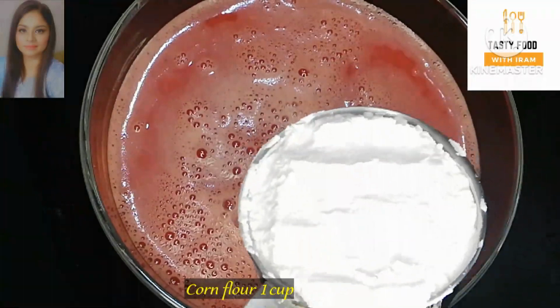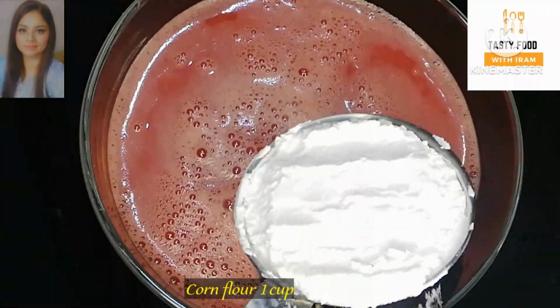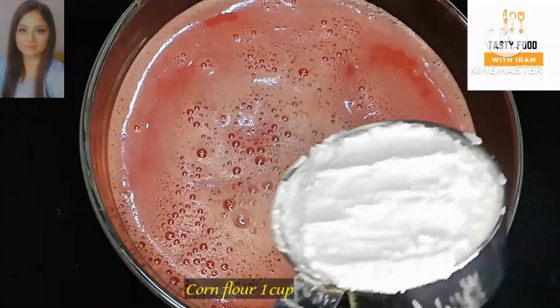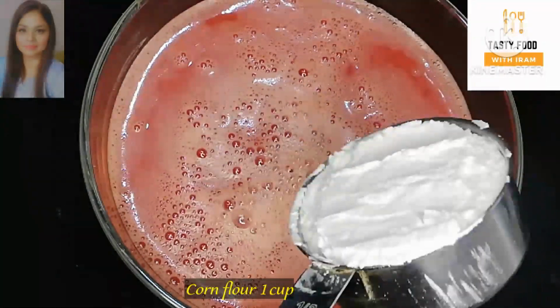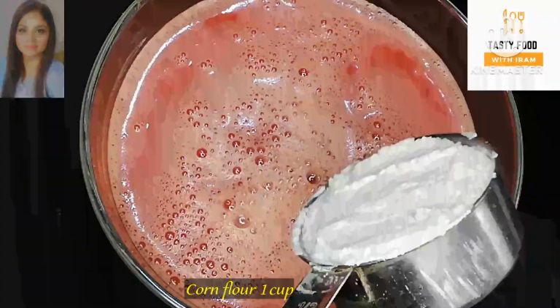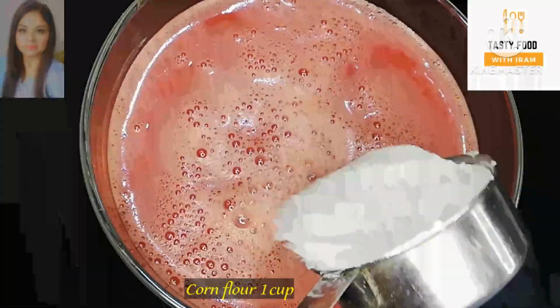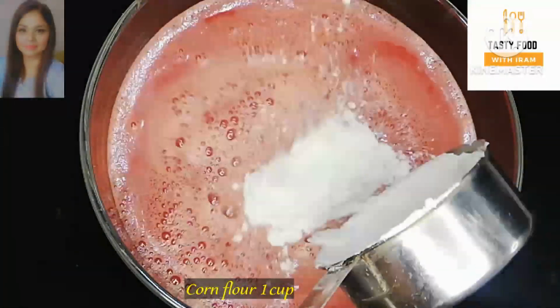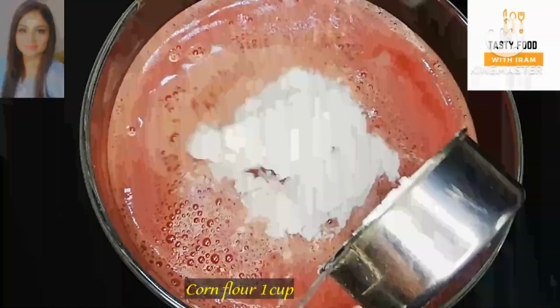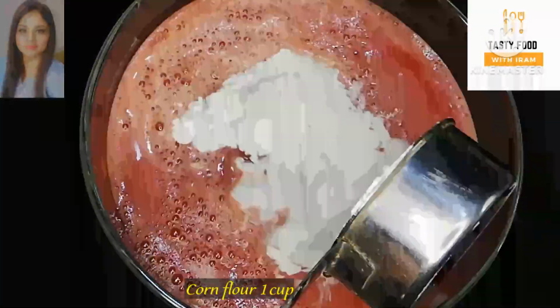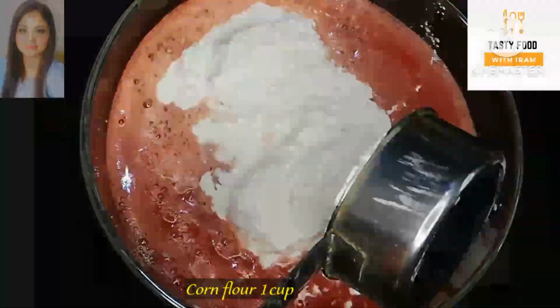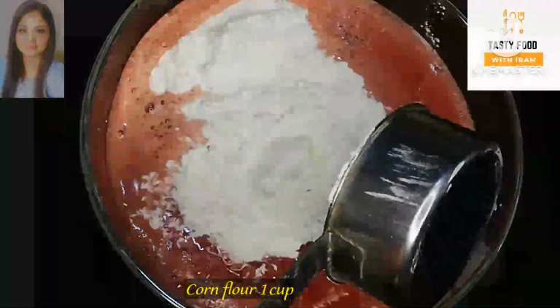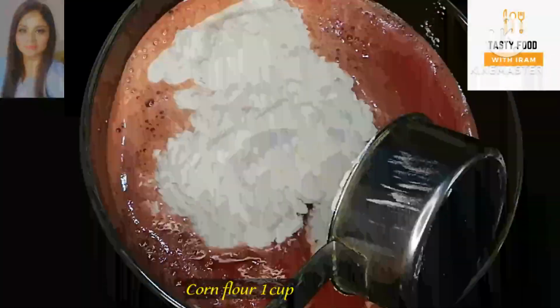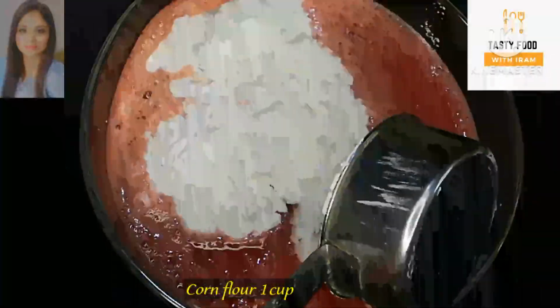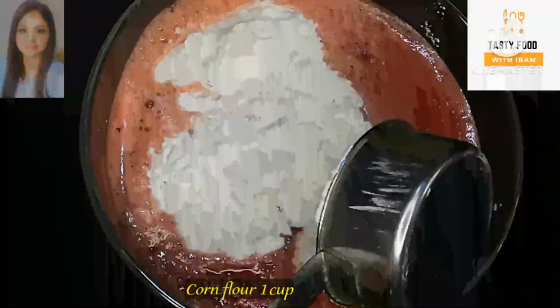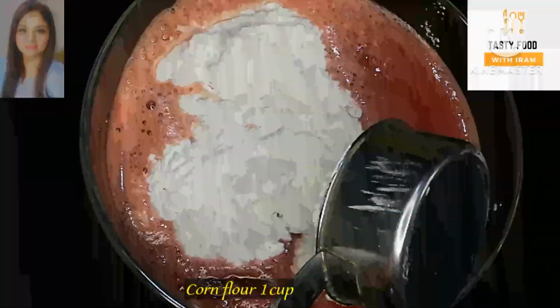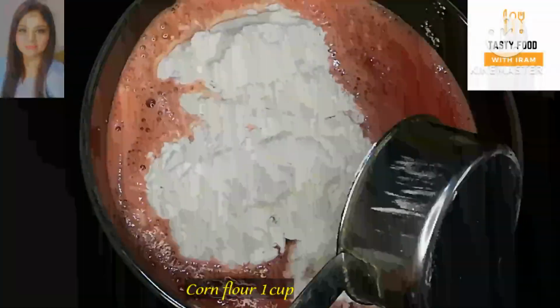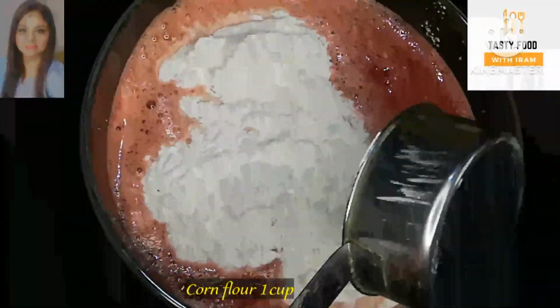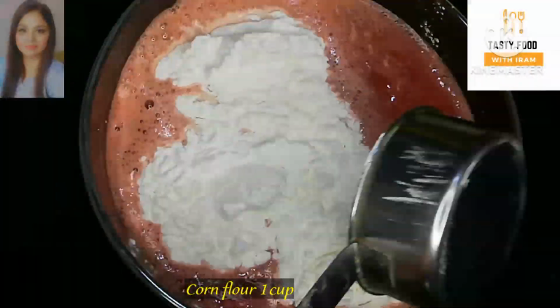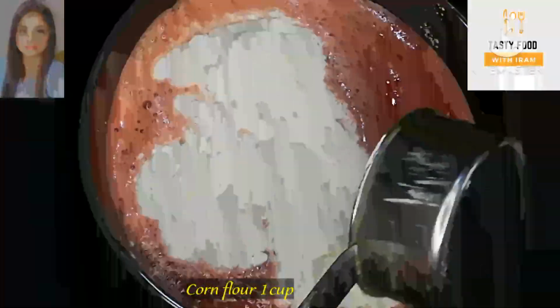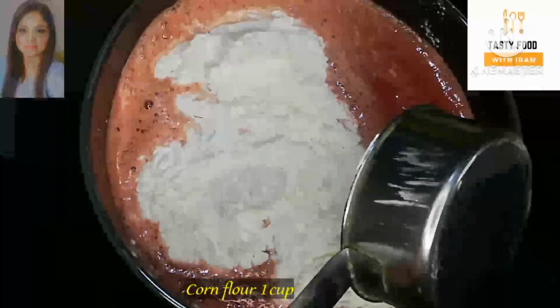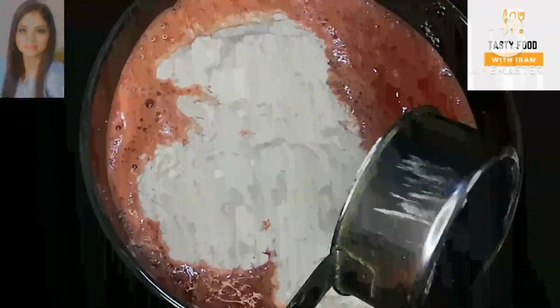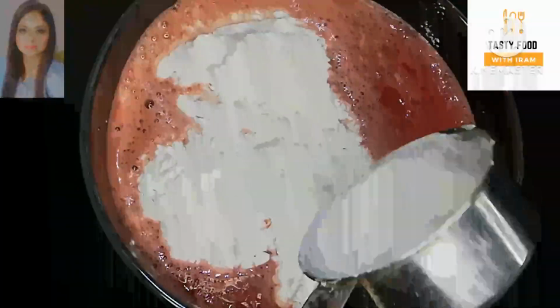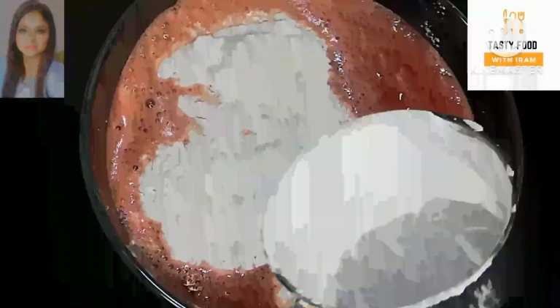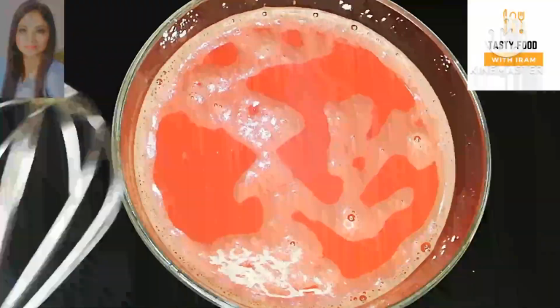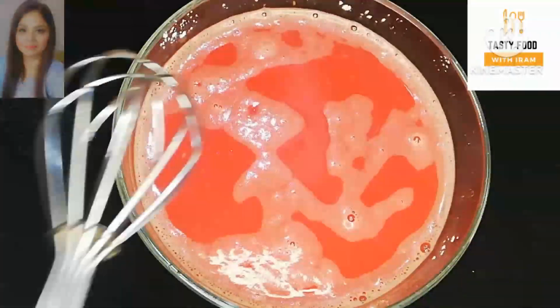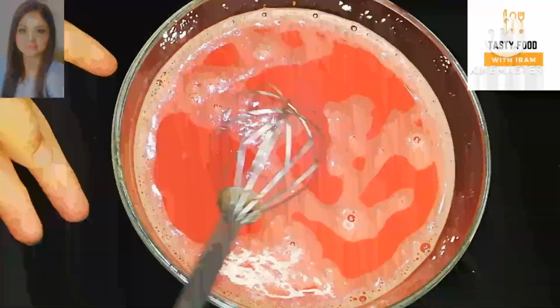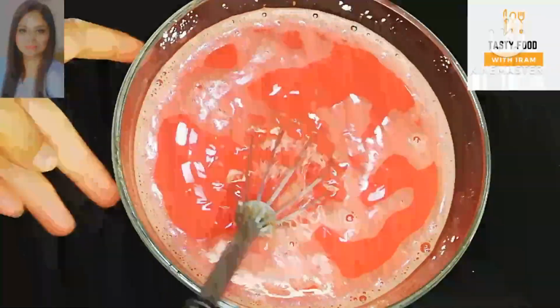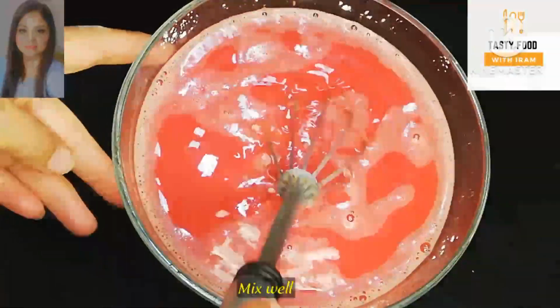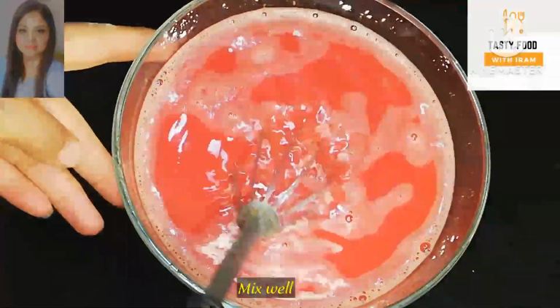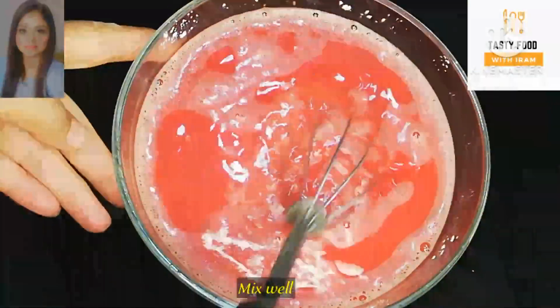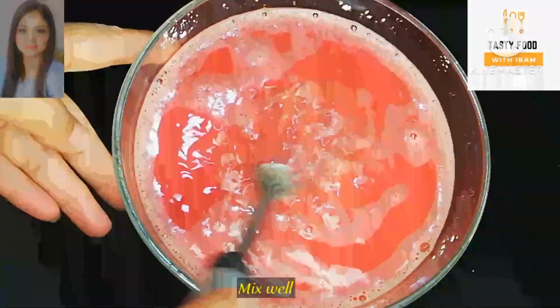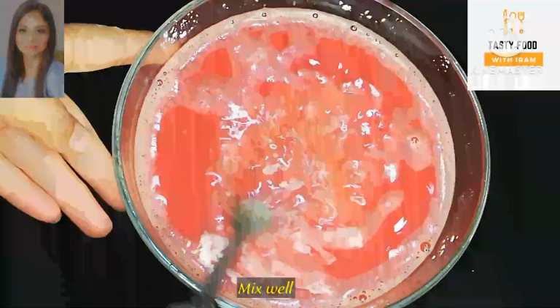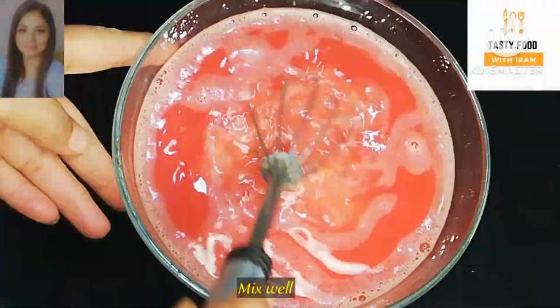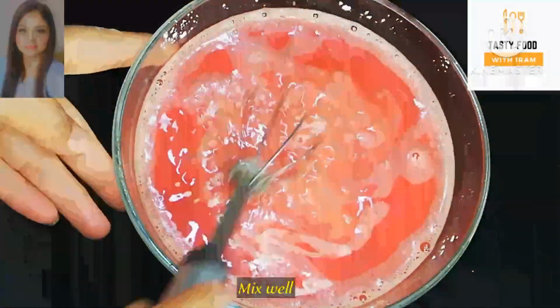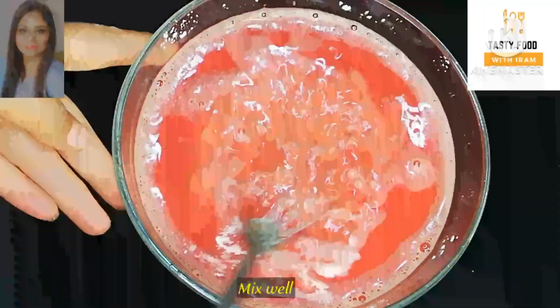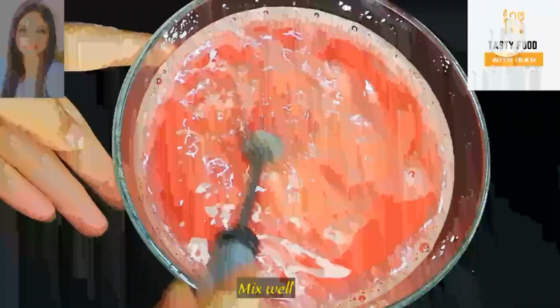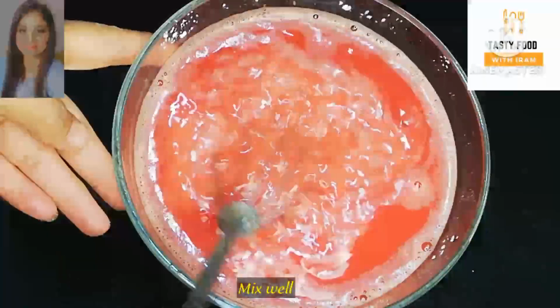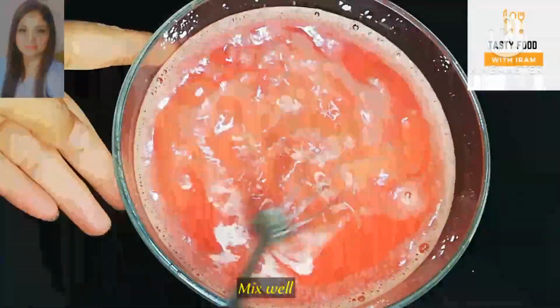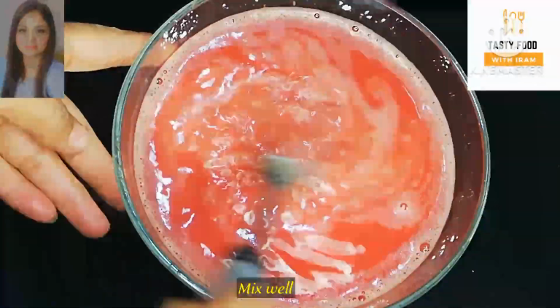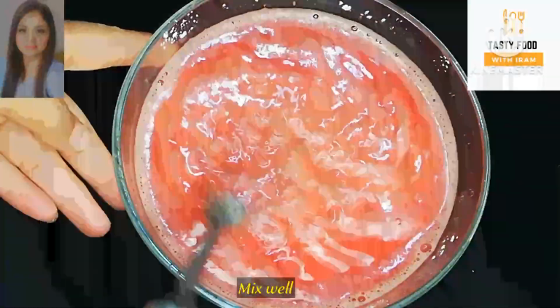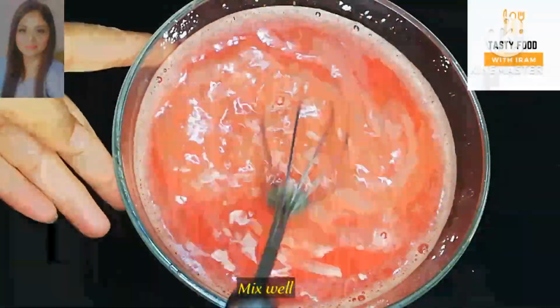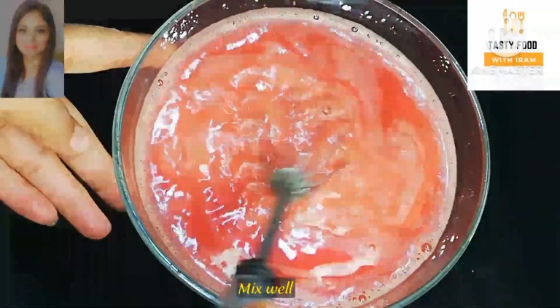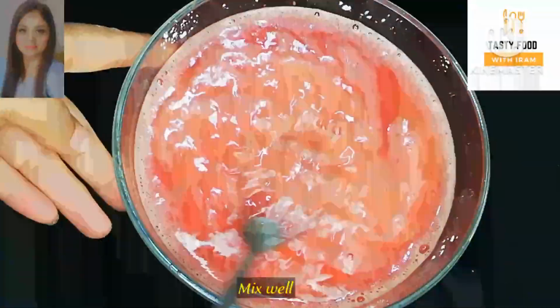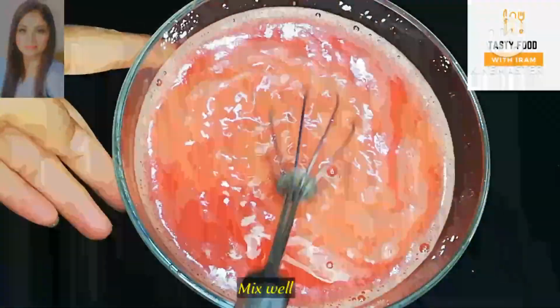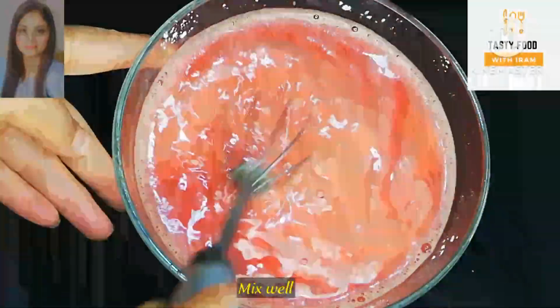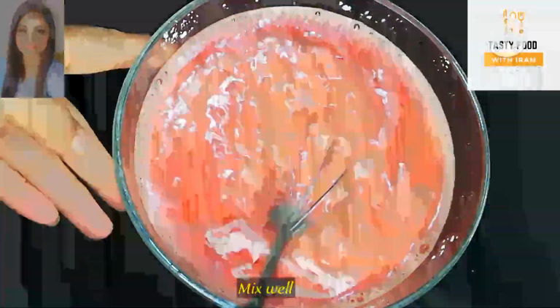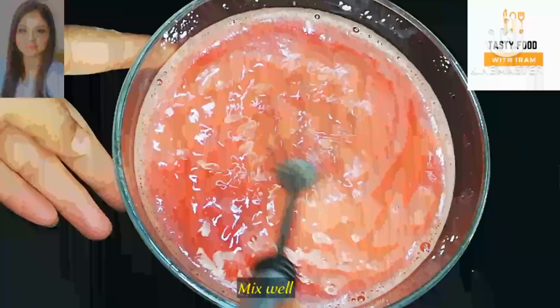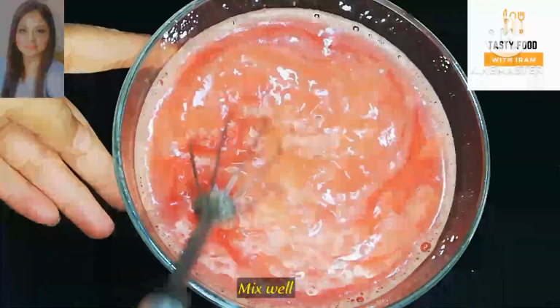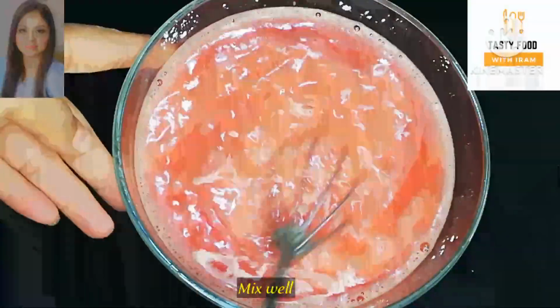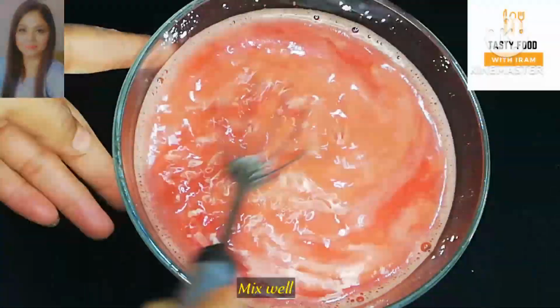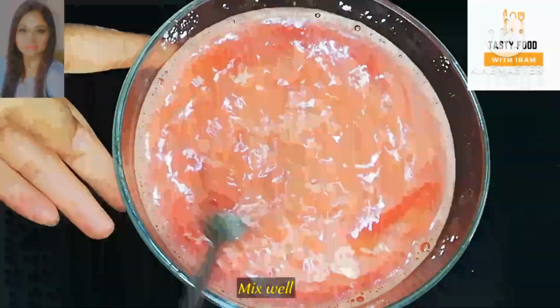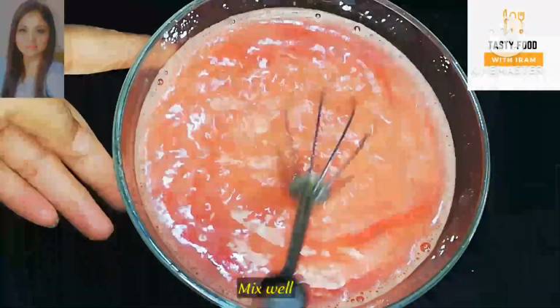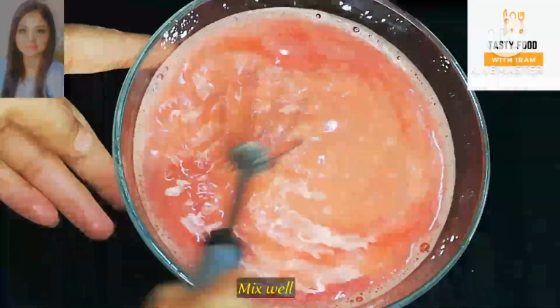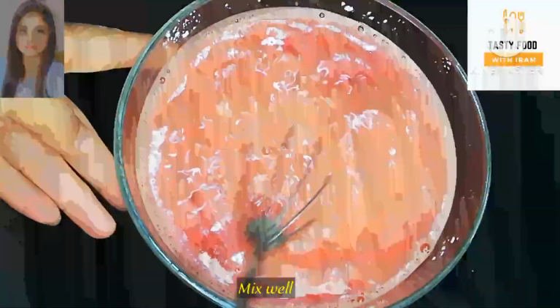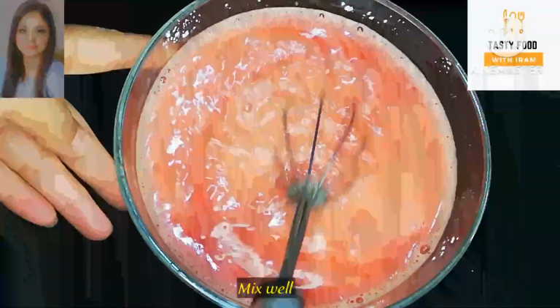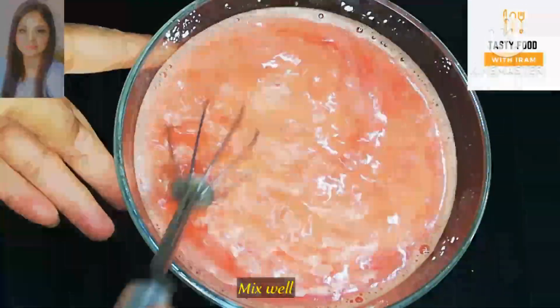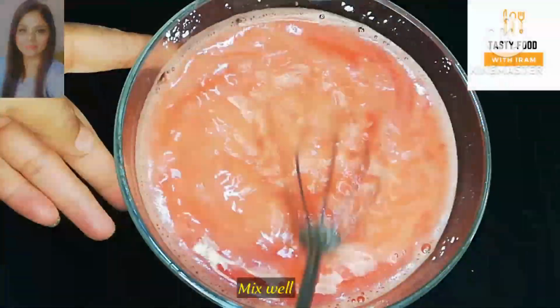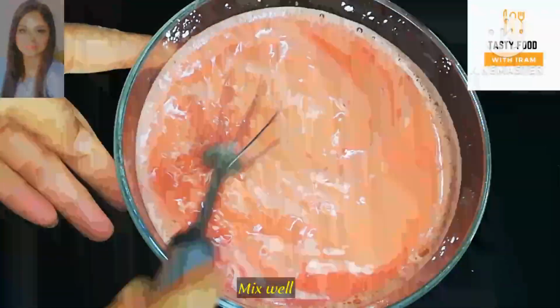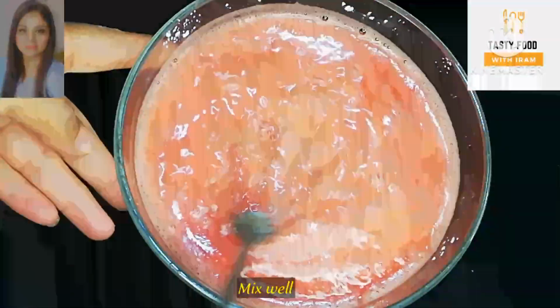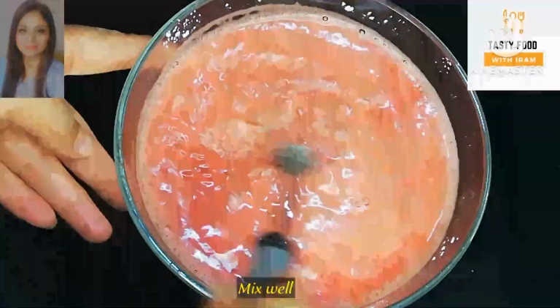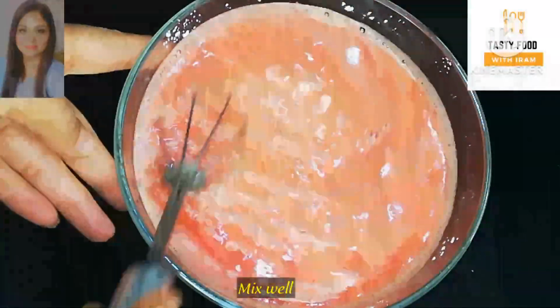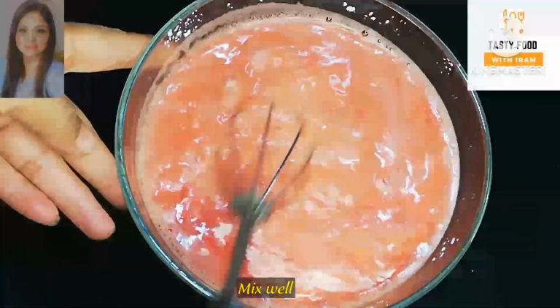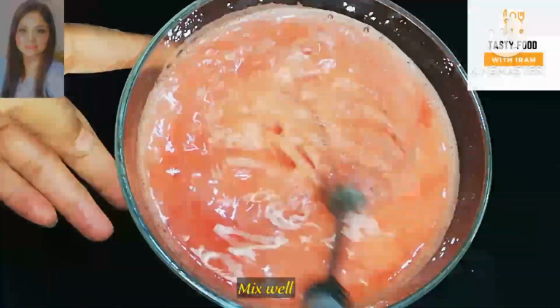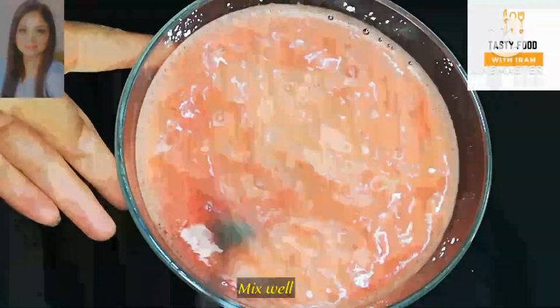Now I add 1 cup of corn flour to the blended gajar mixture. We mix it well so that it doesn't have any lumps.